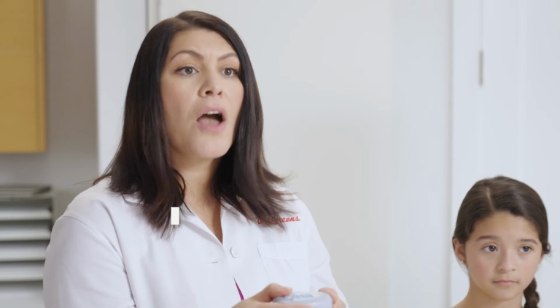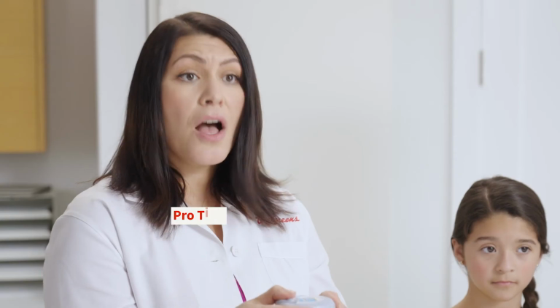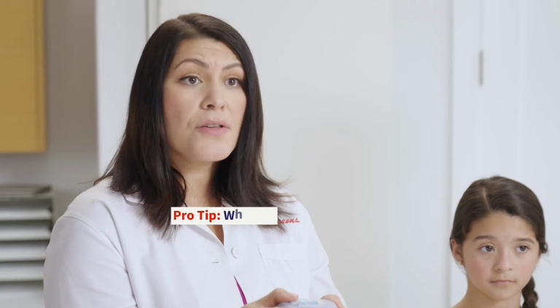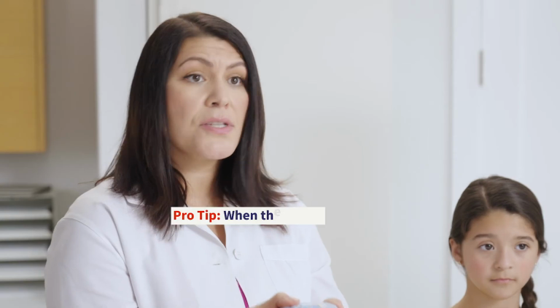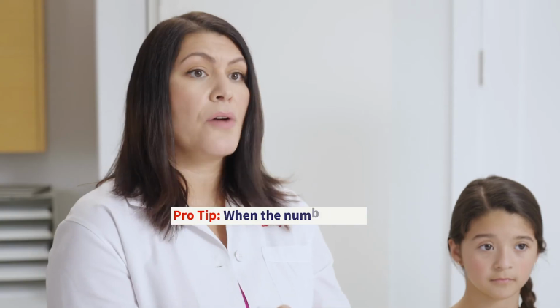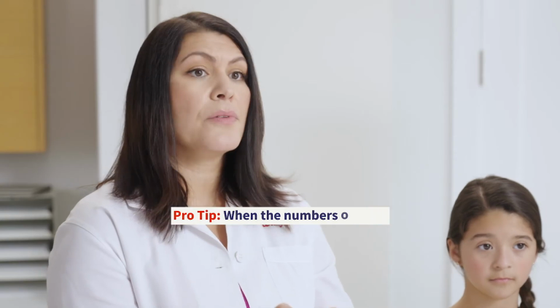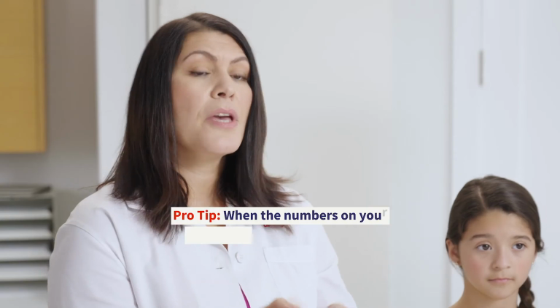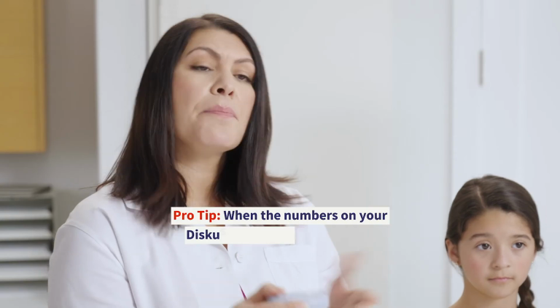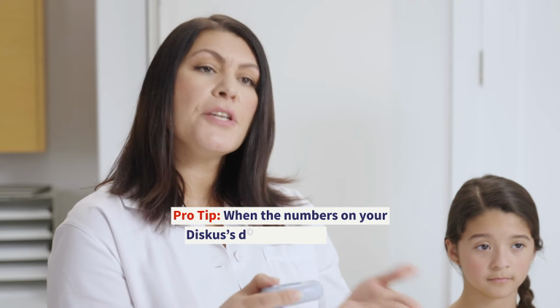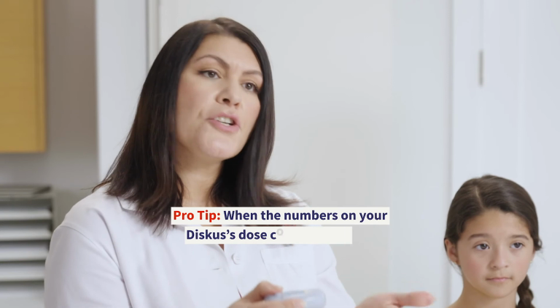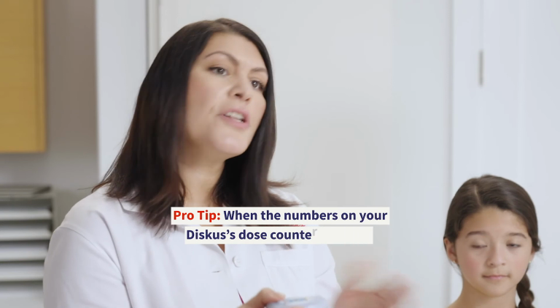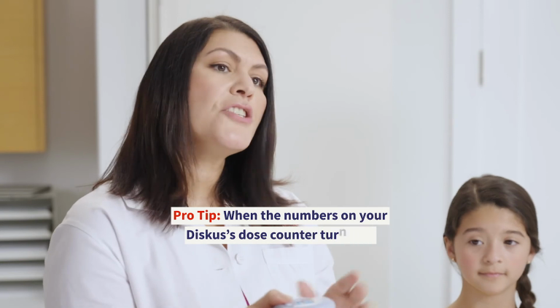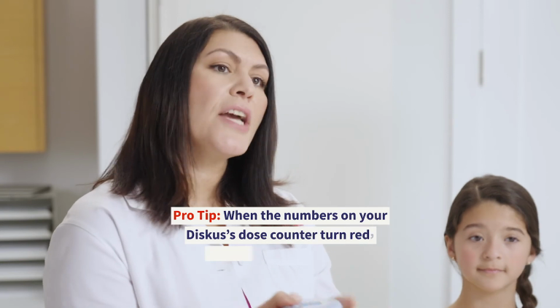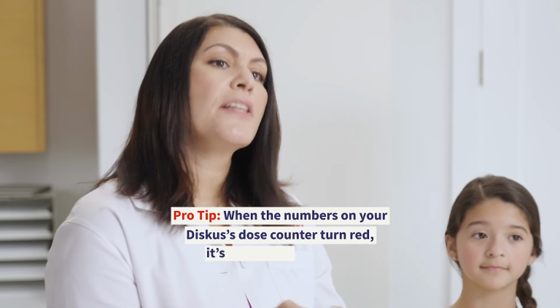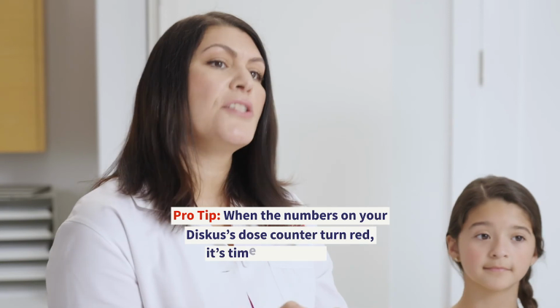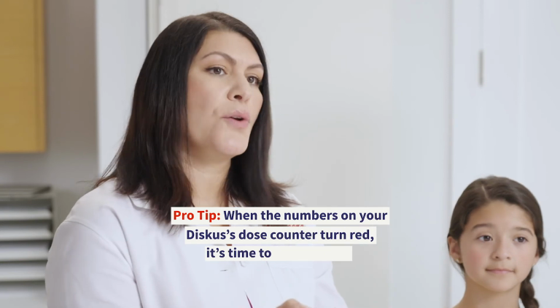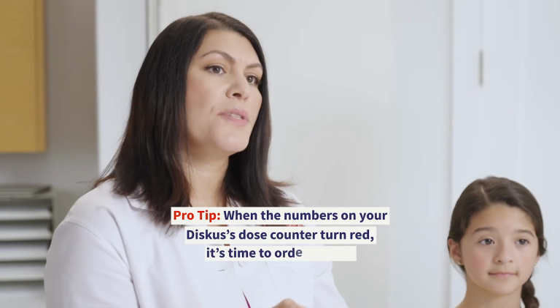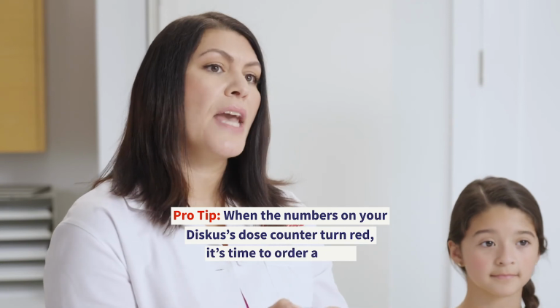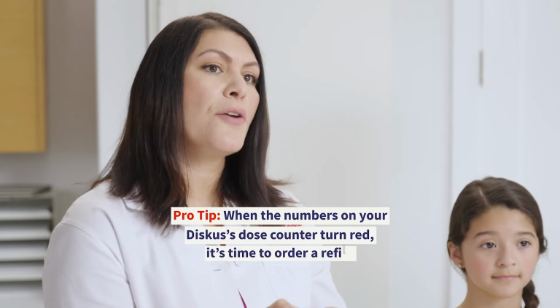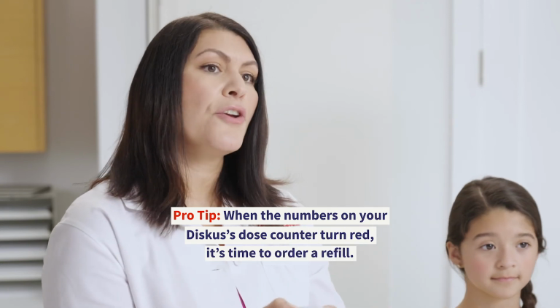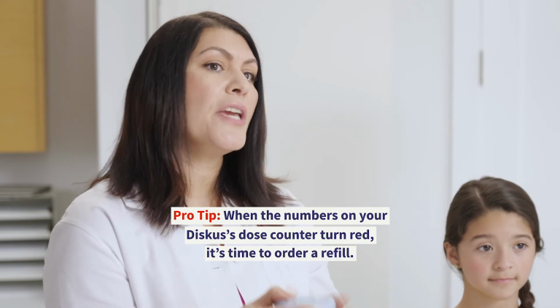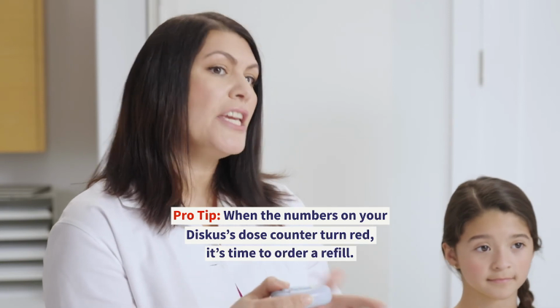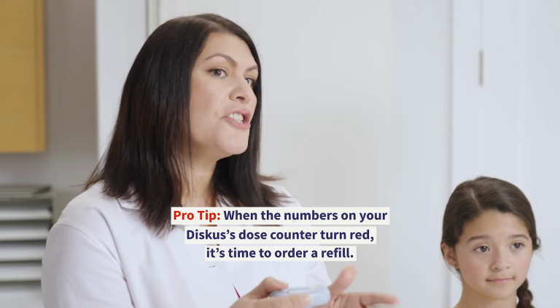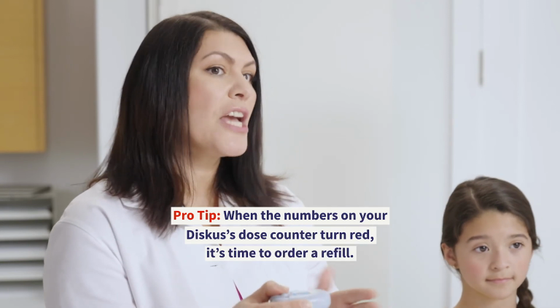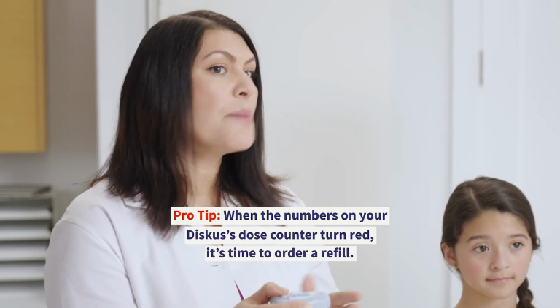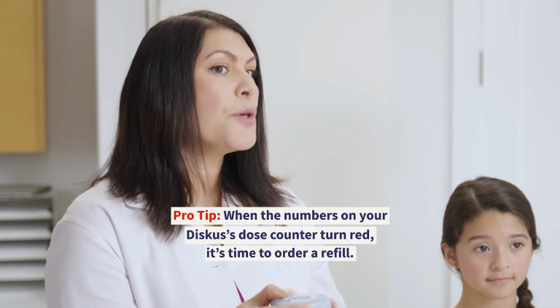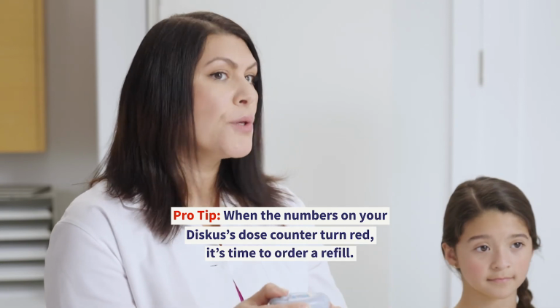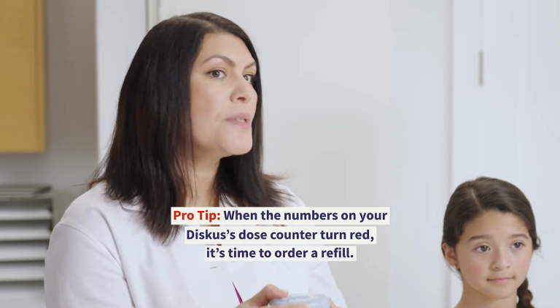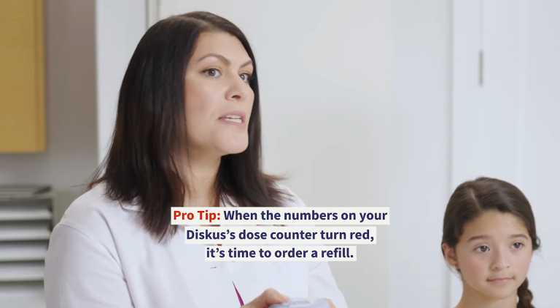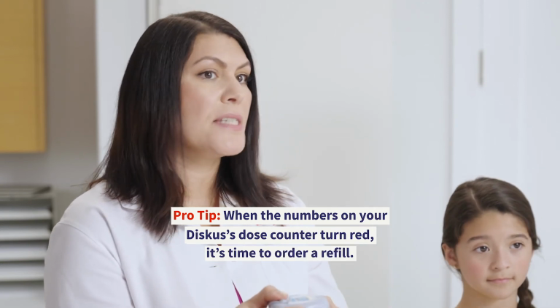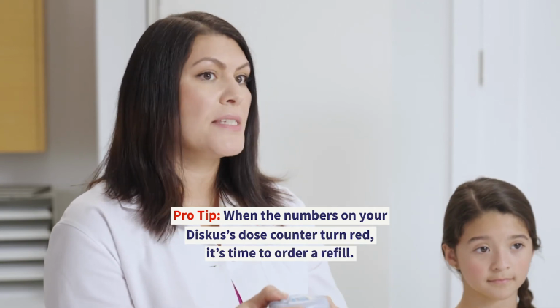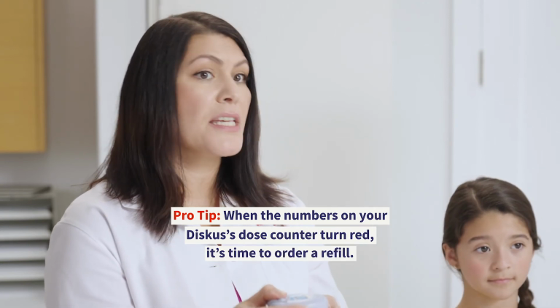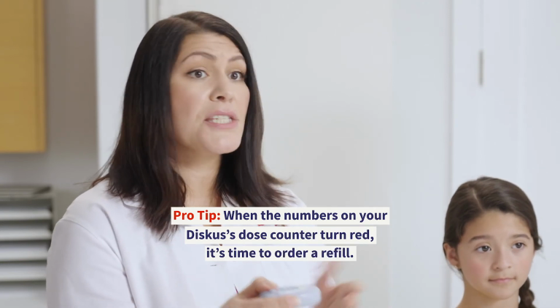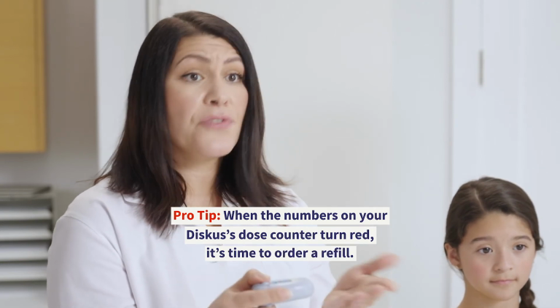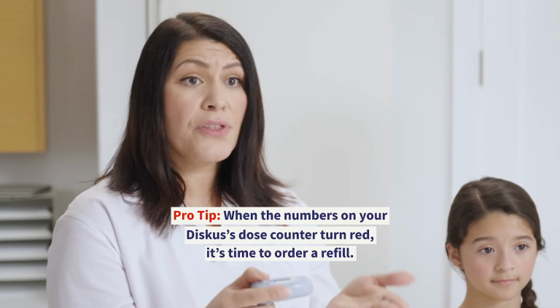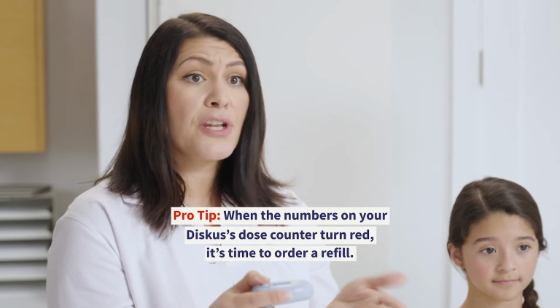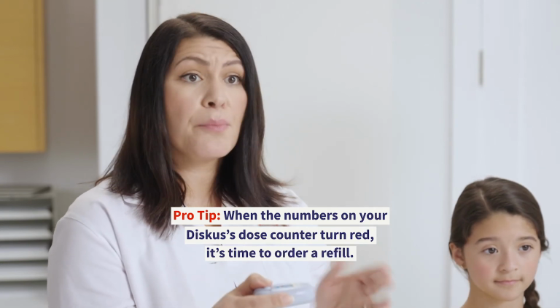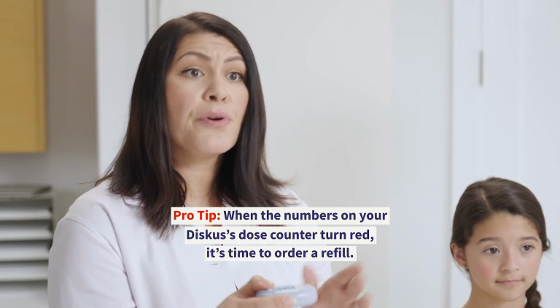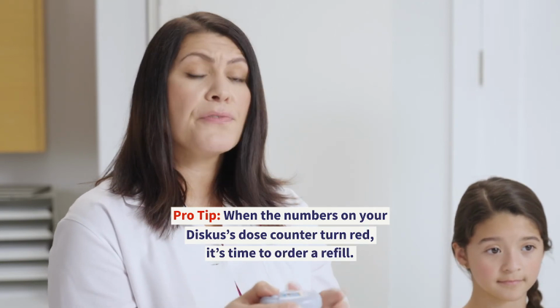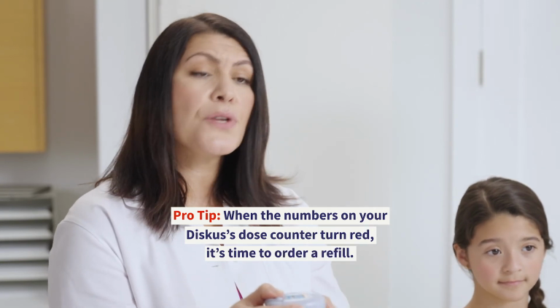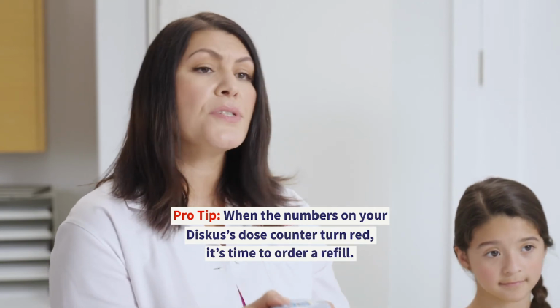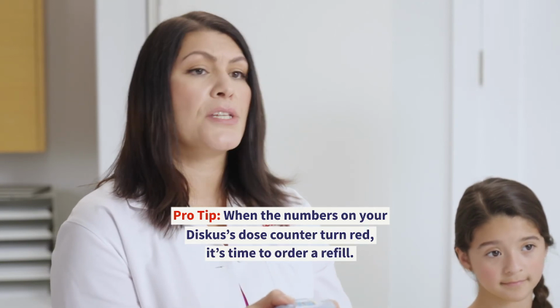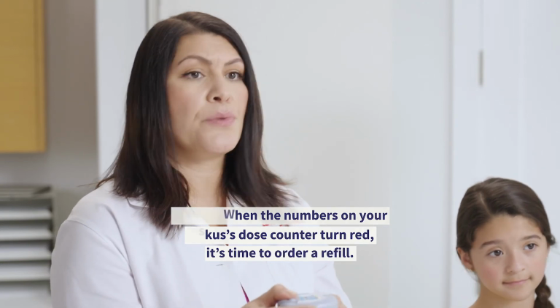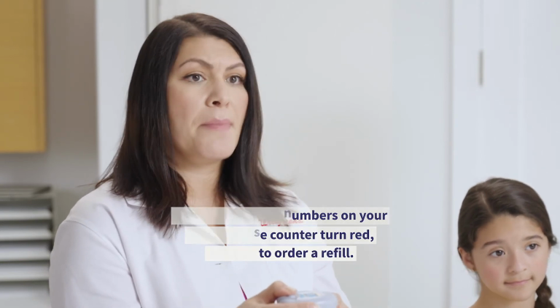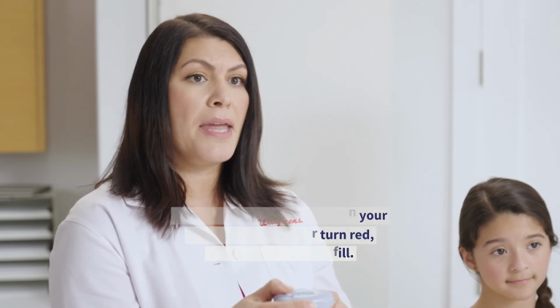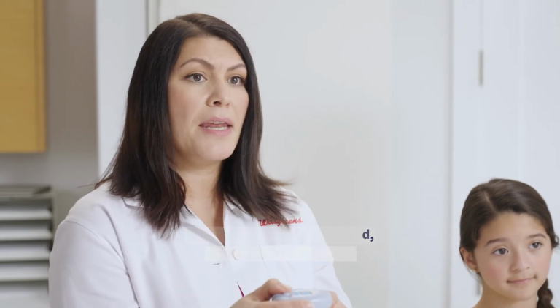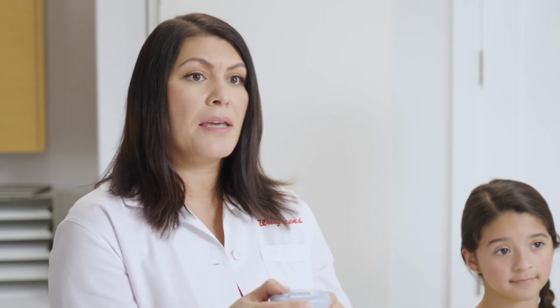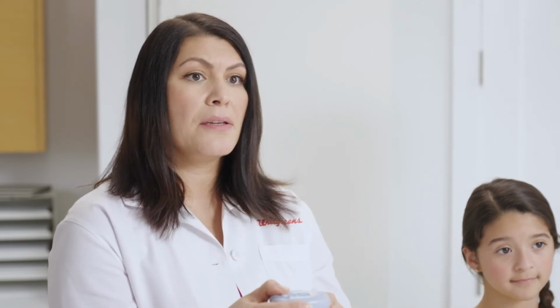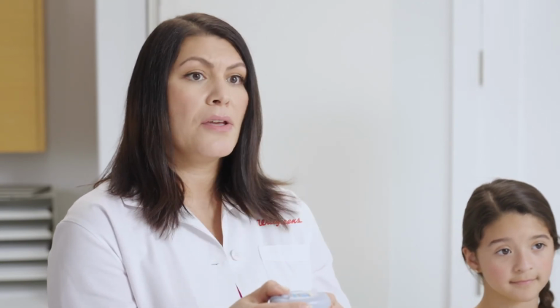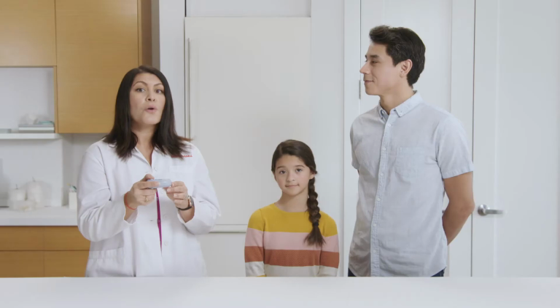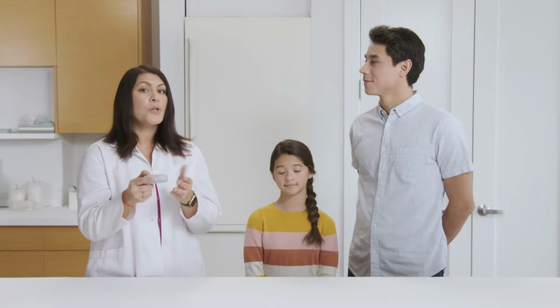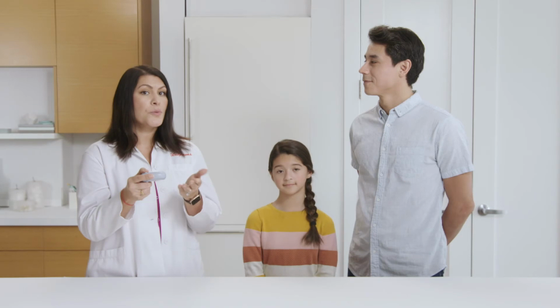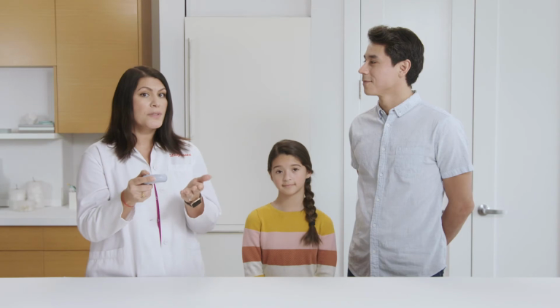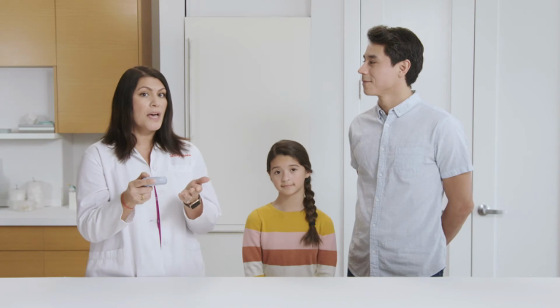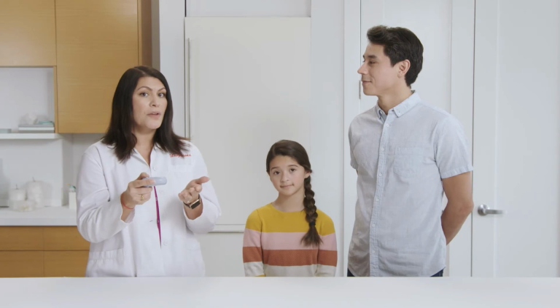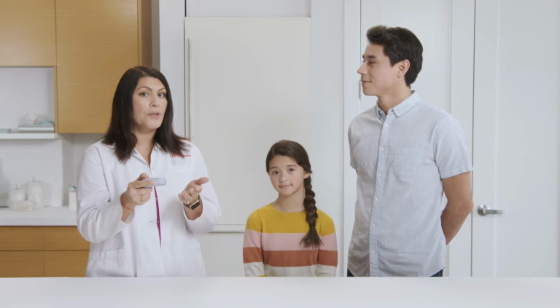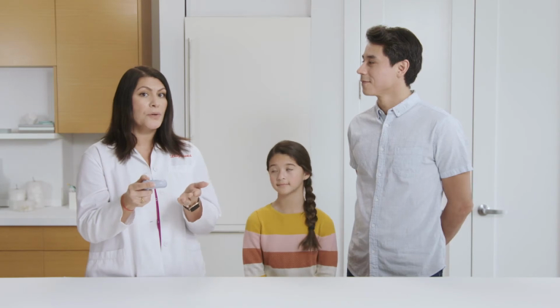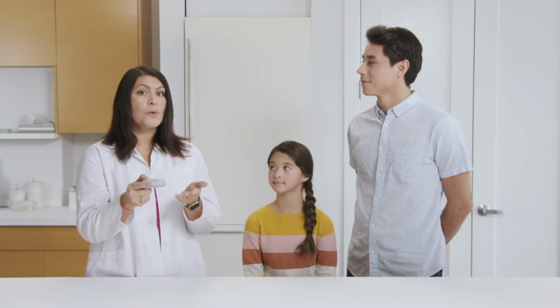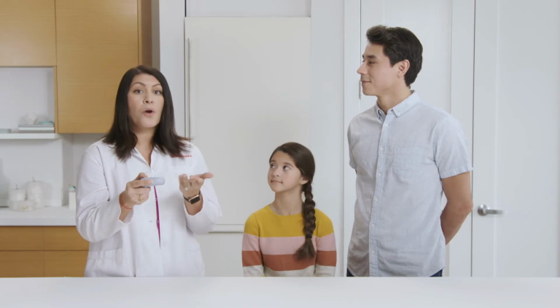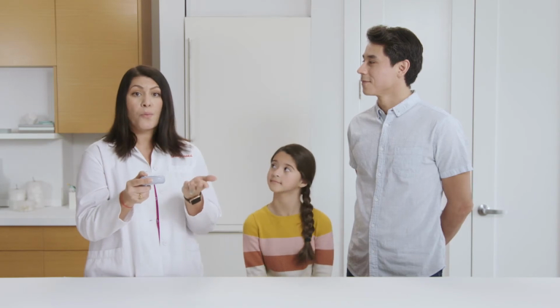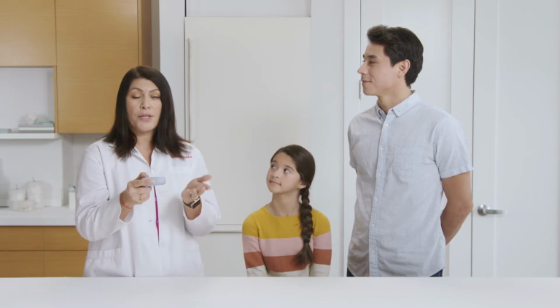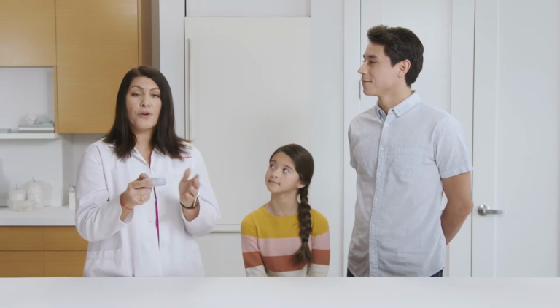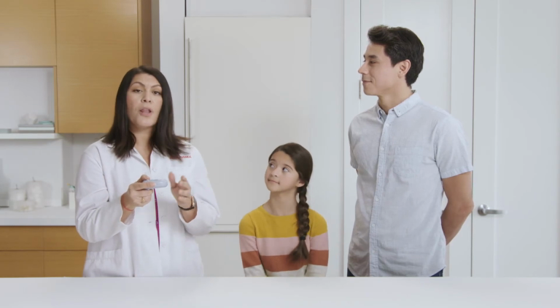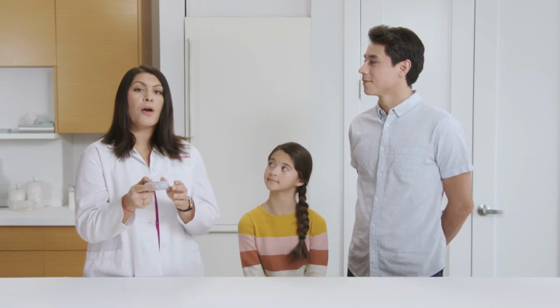Also, be sure to check the dose counter each time you use the Discus for the number of doses remaining, which will tell you when you're running low.